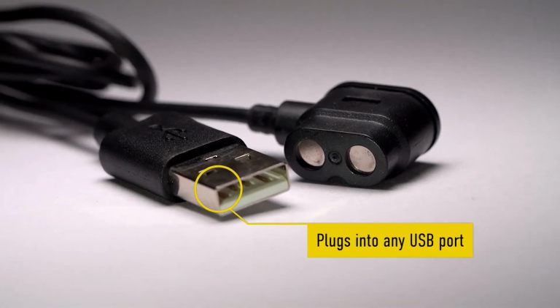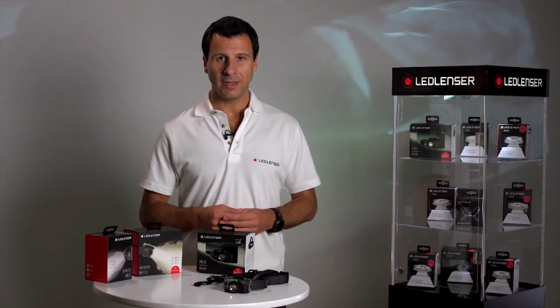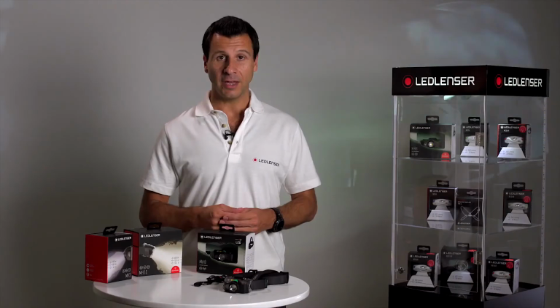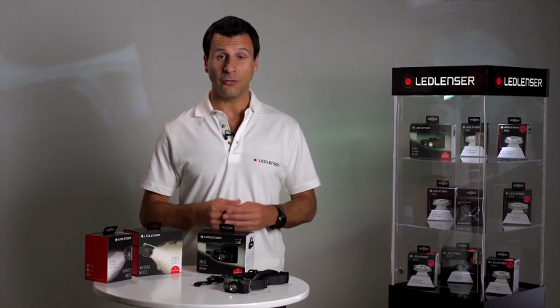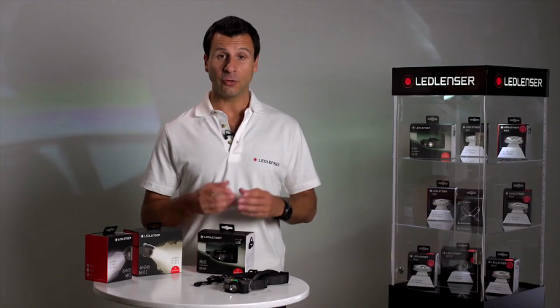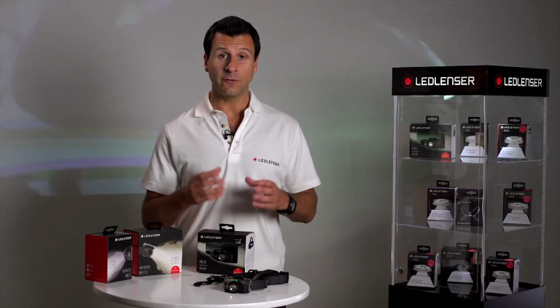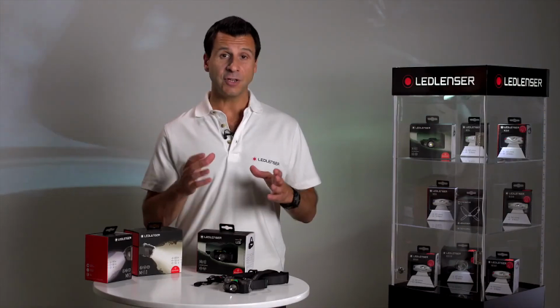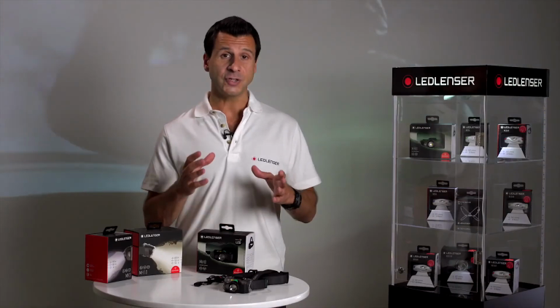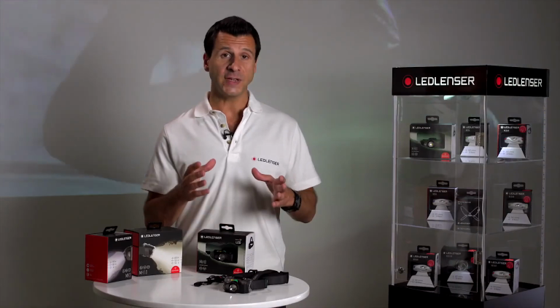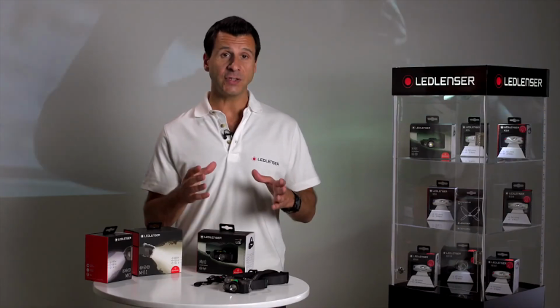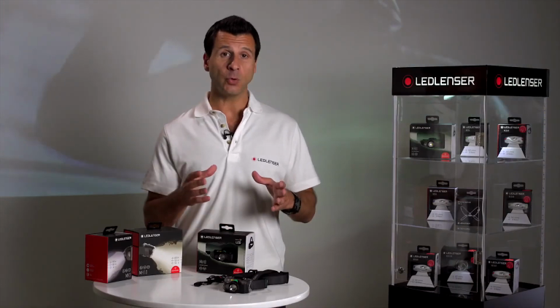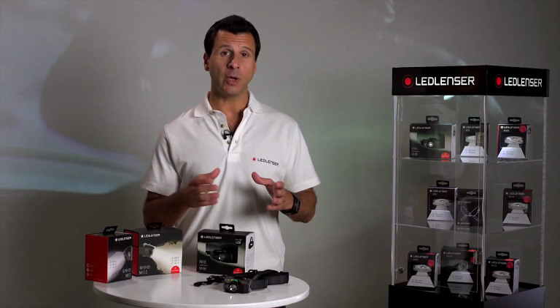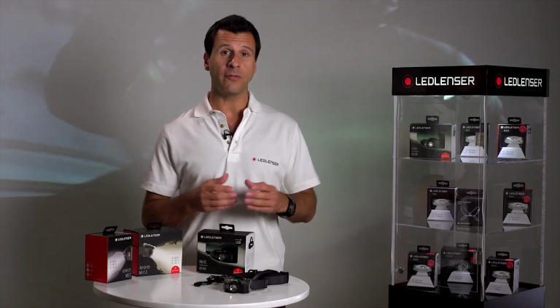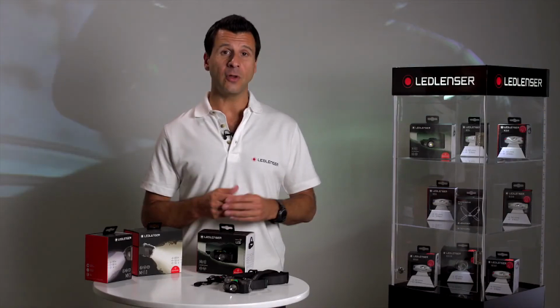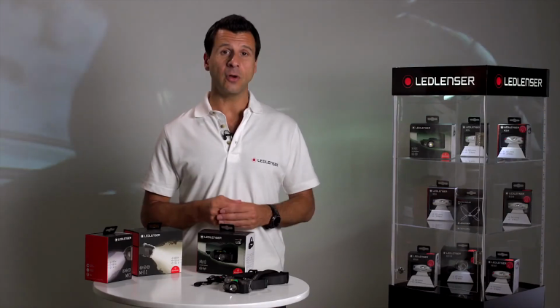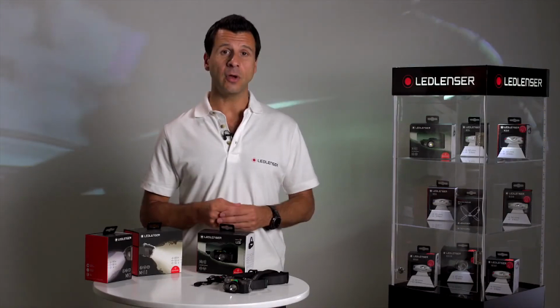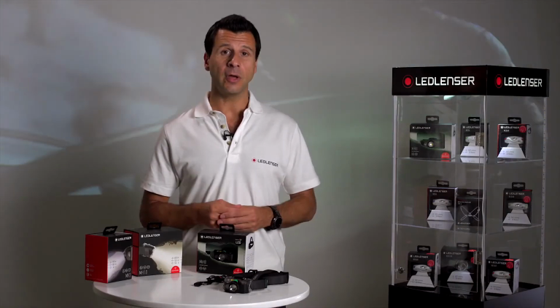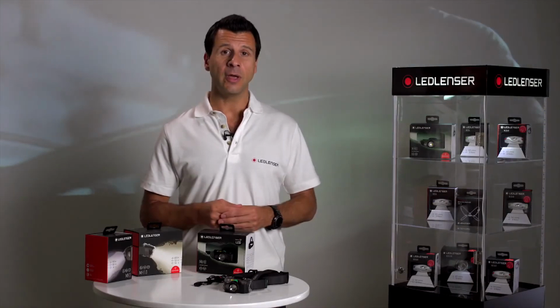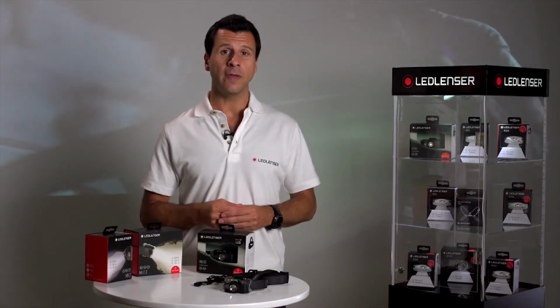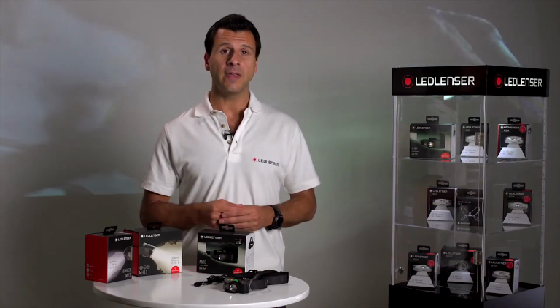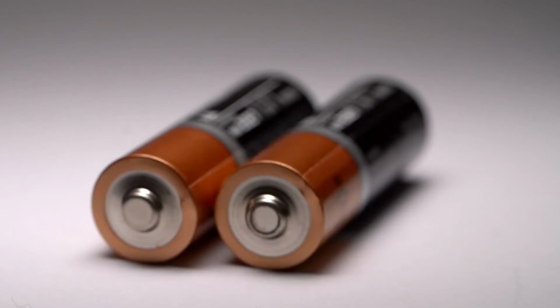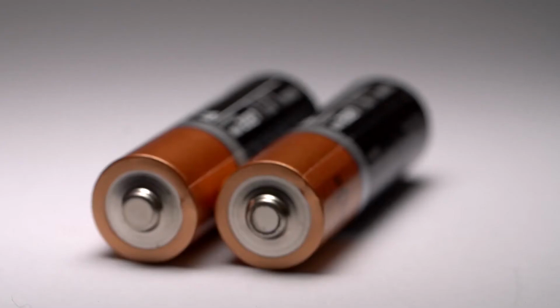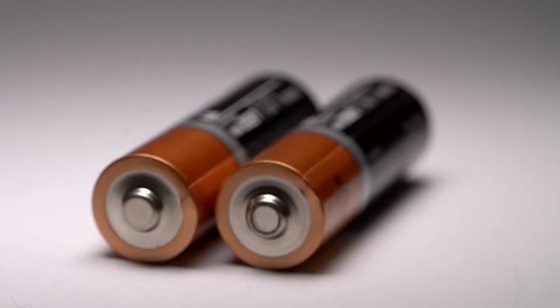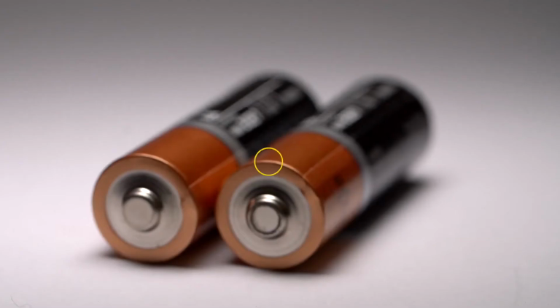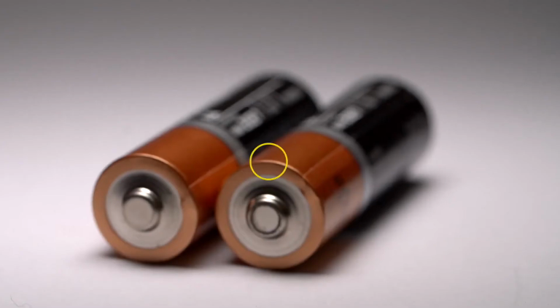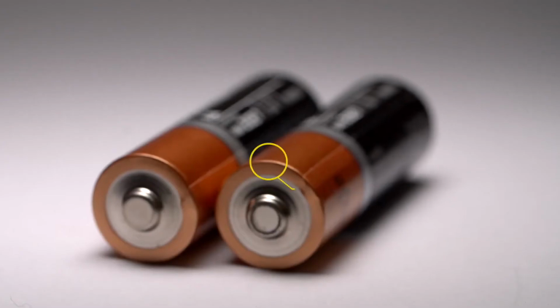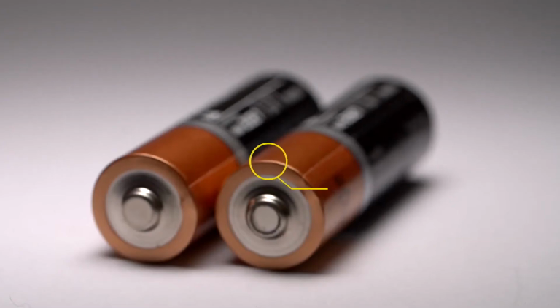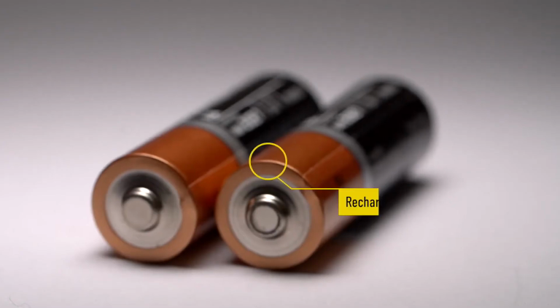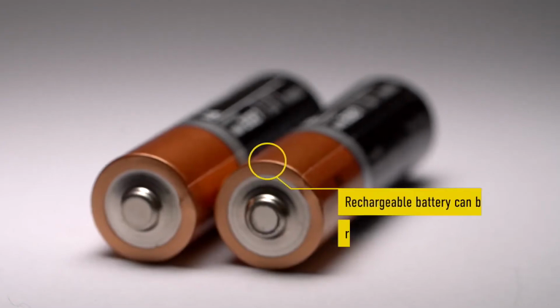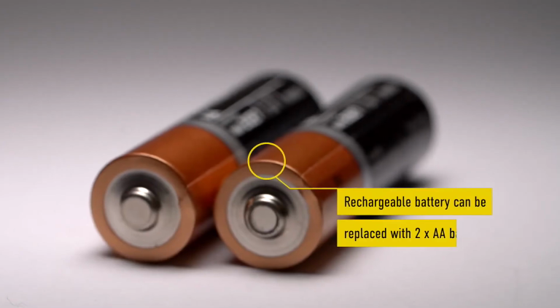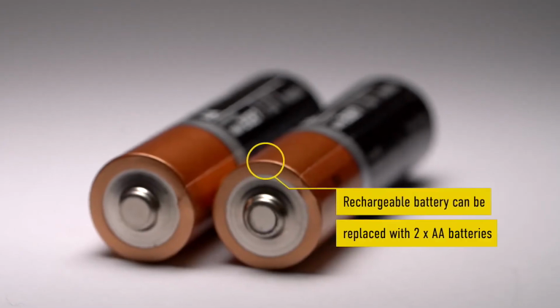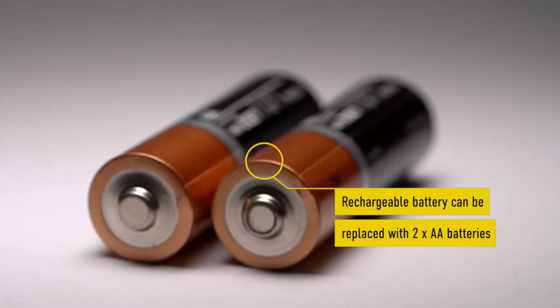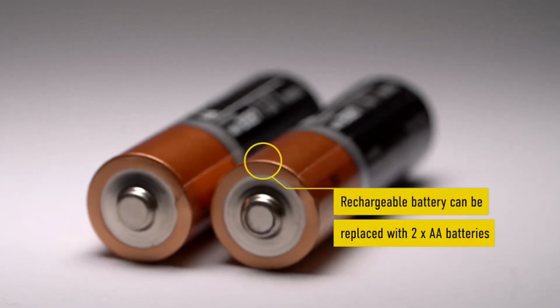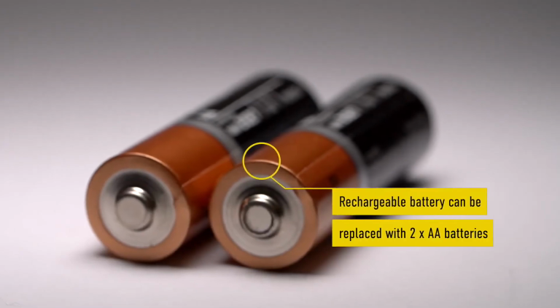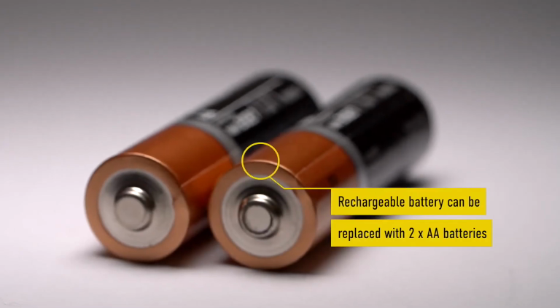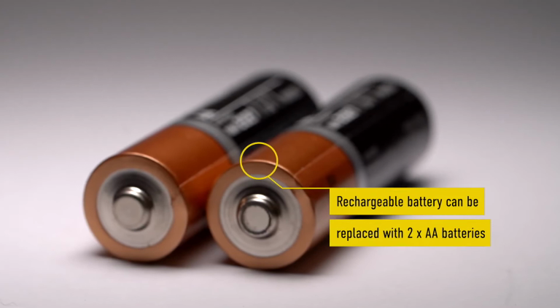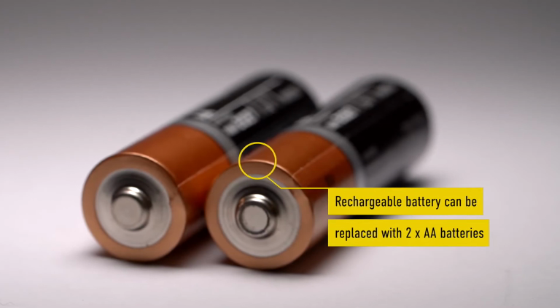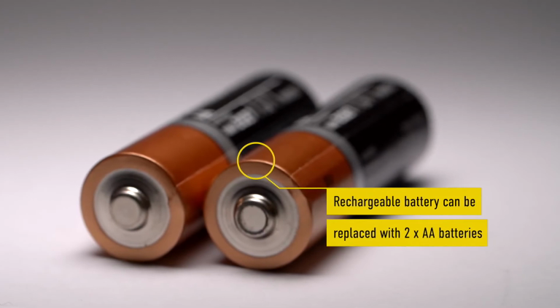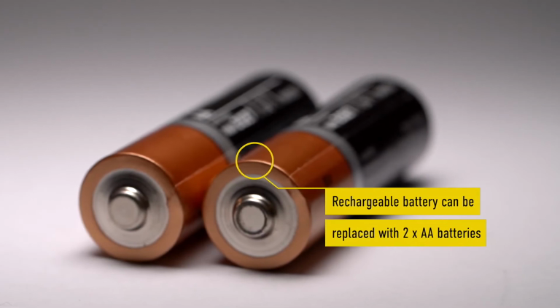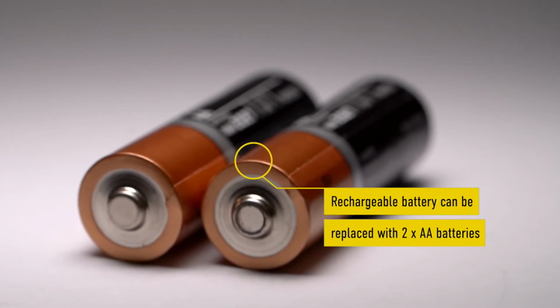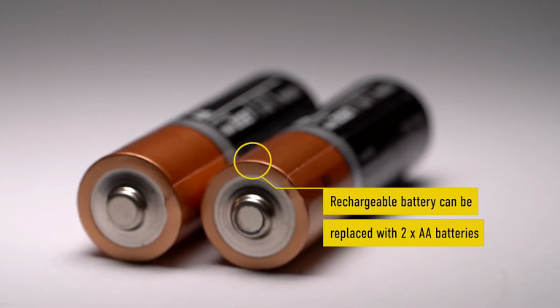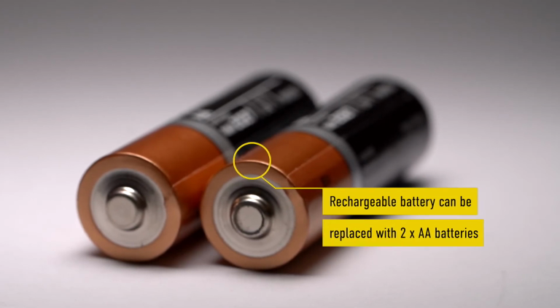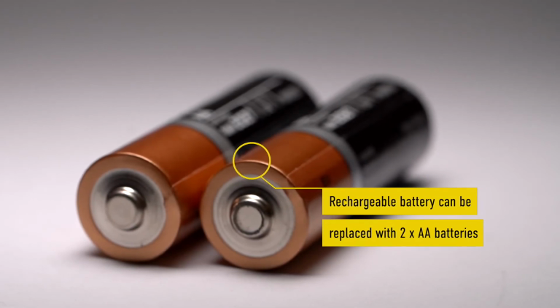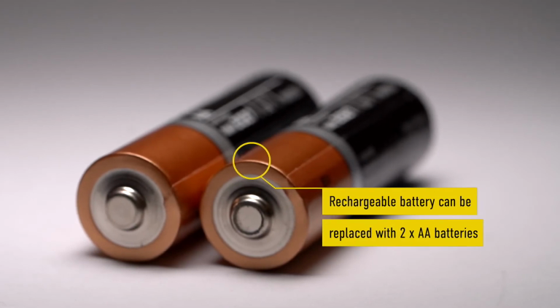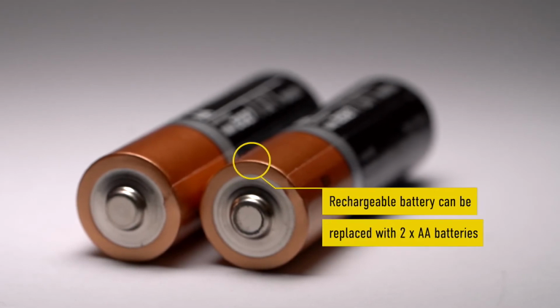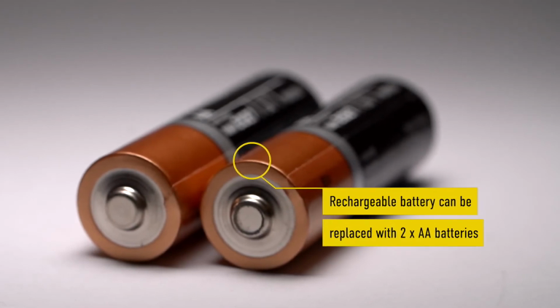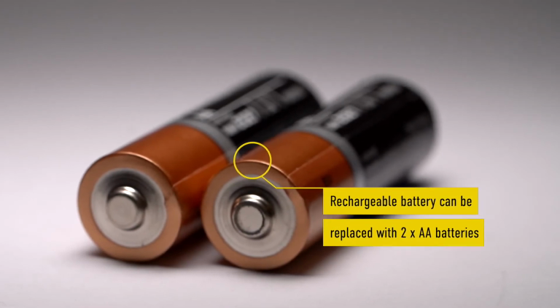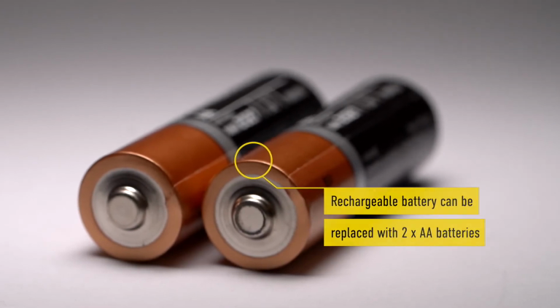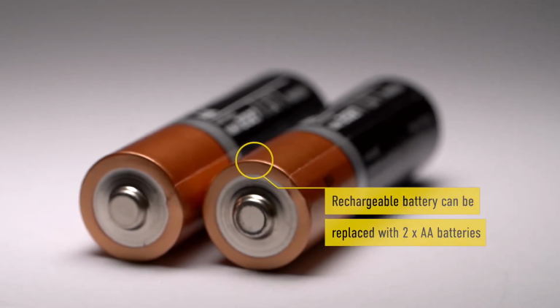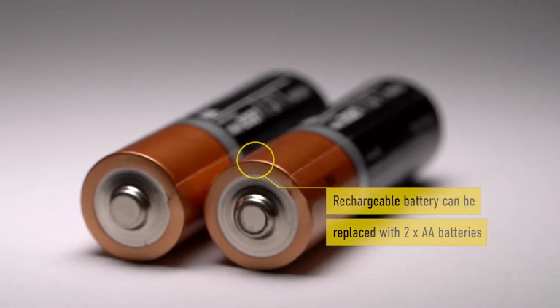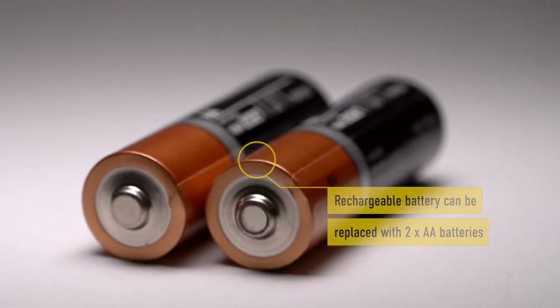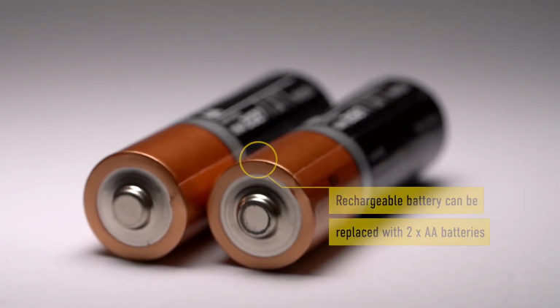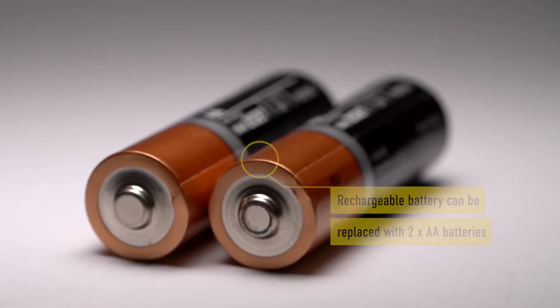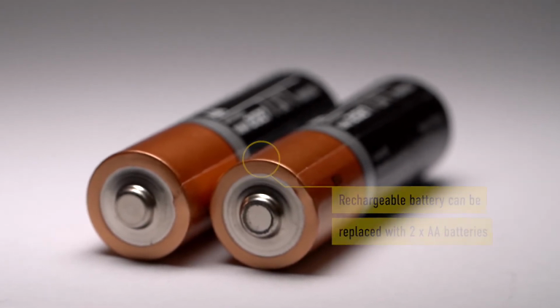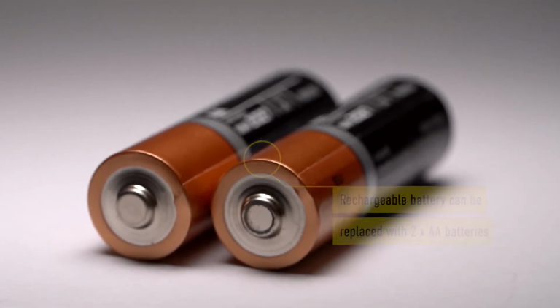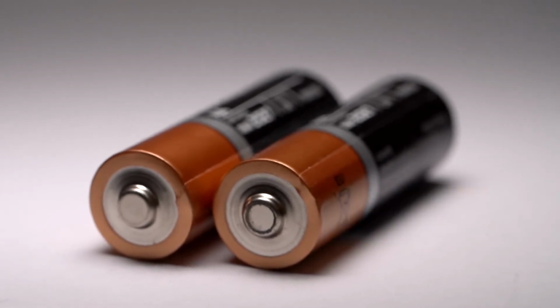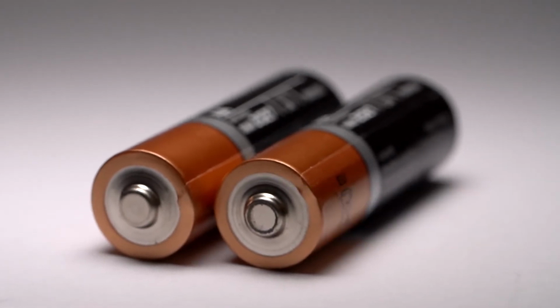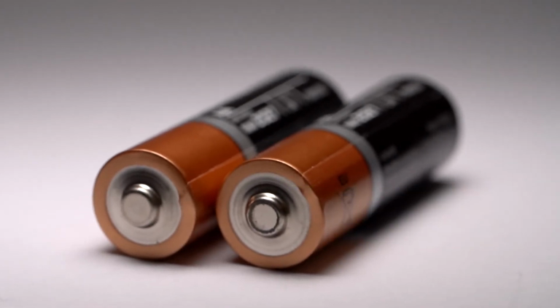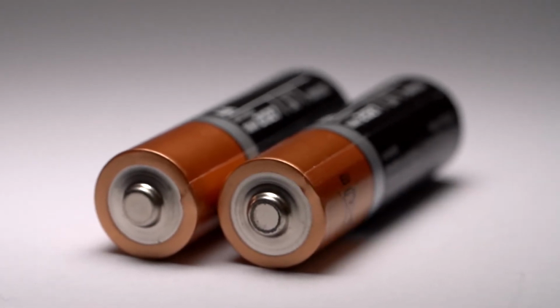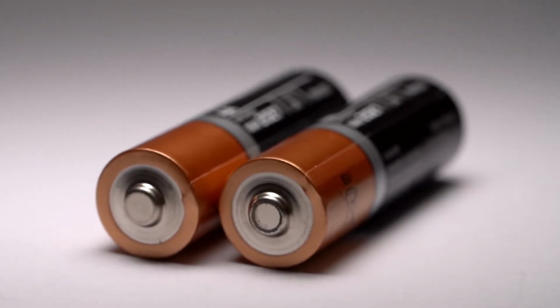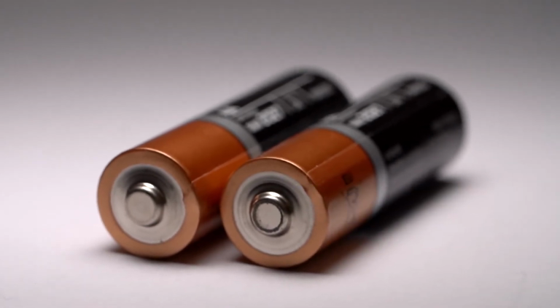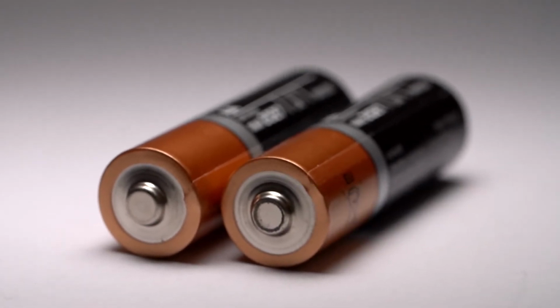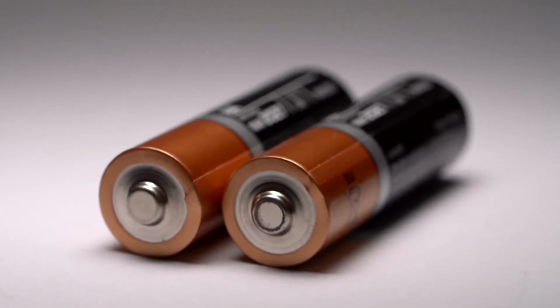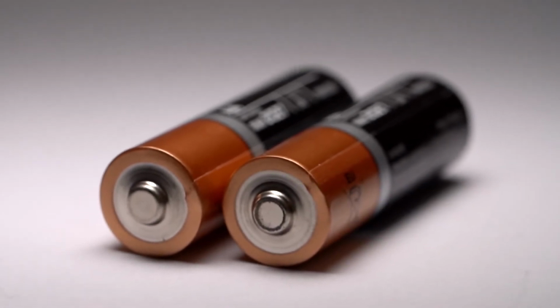If your adventure takes you away for longer, the MH8 will also run off two double-A standard alkaline batteries, giving added longevity.